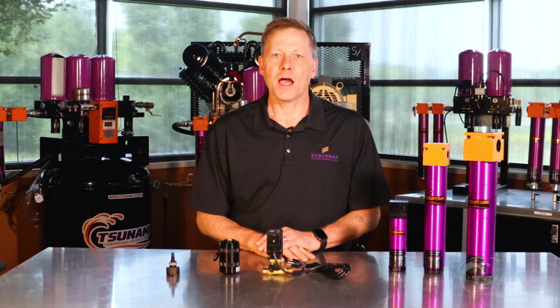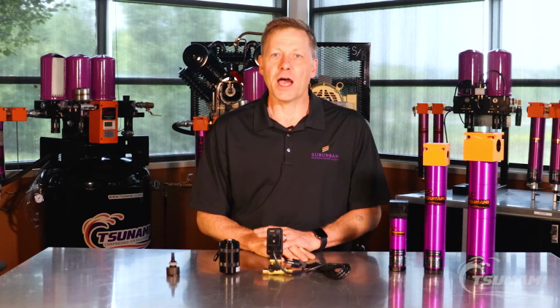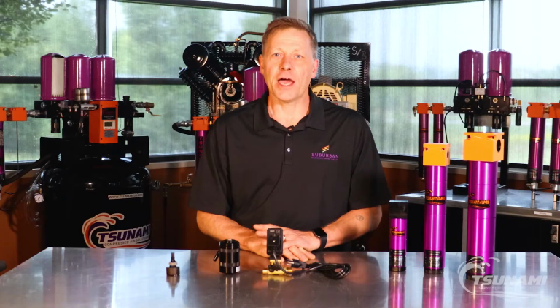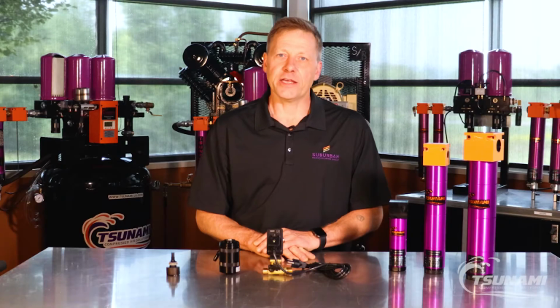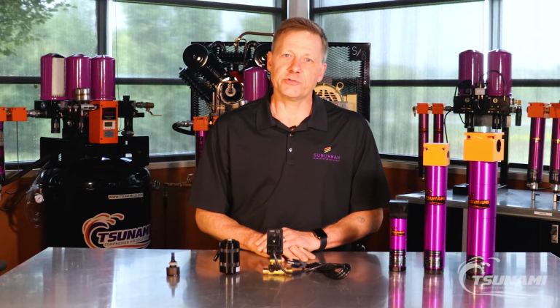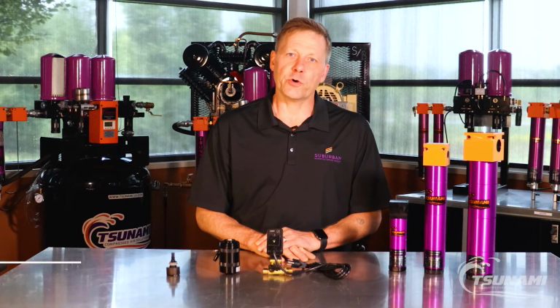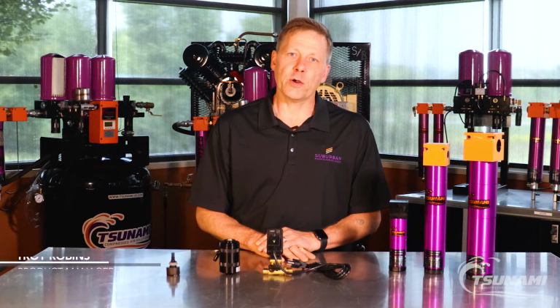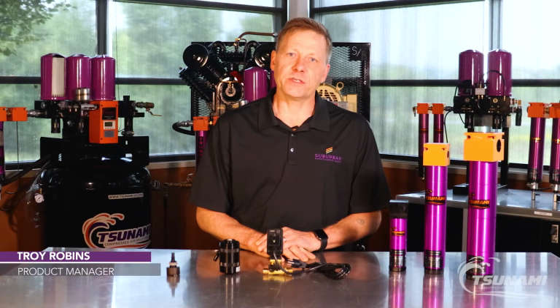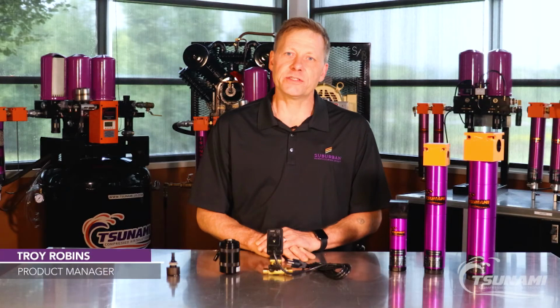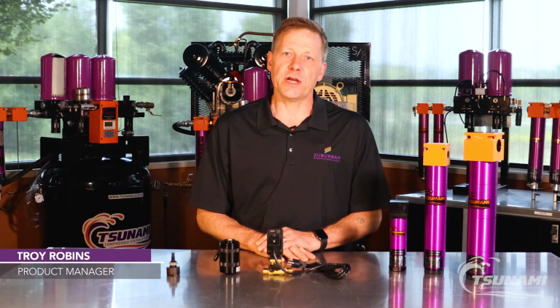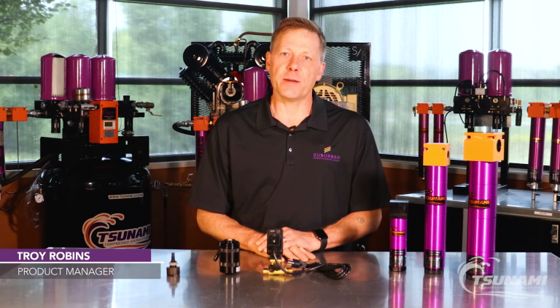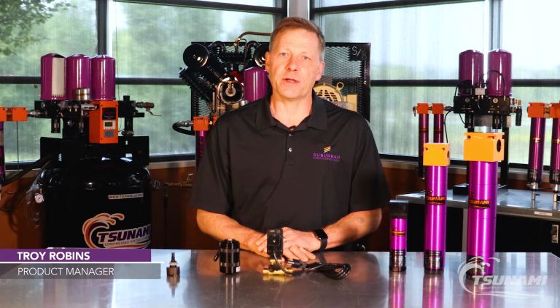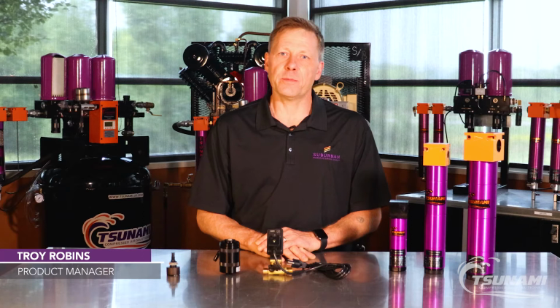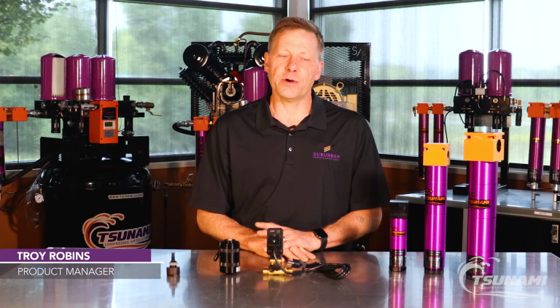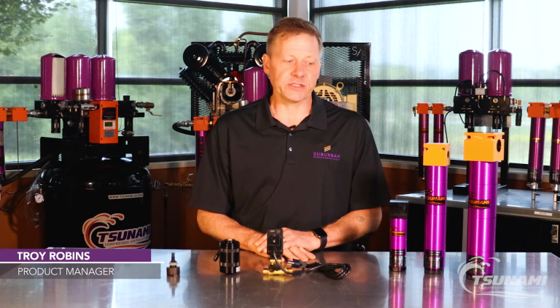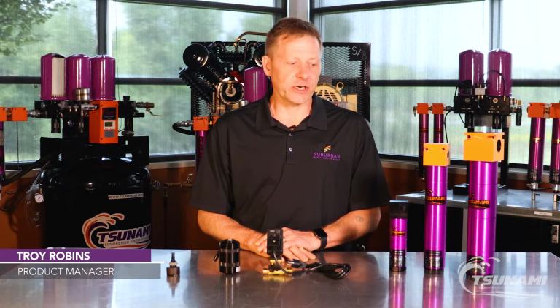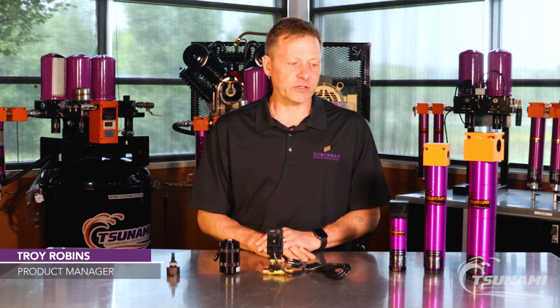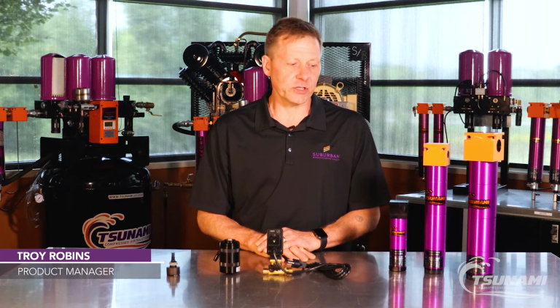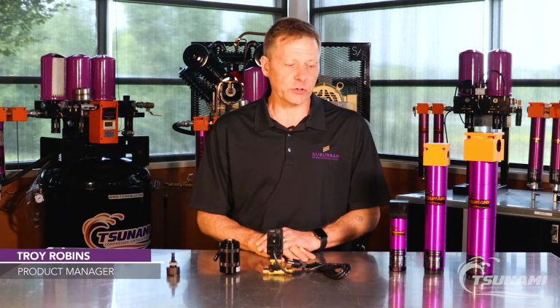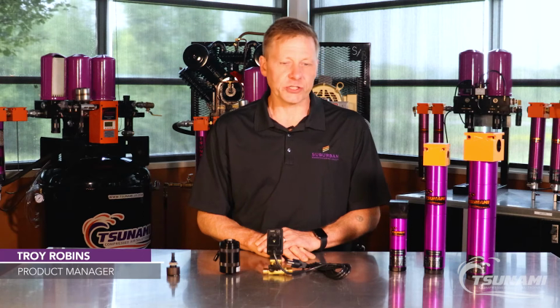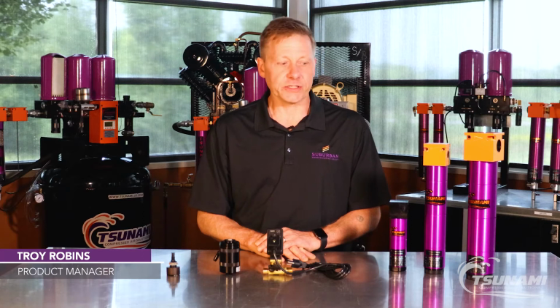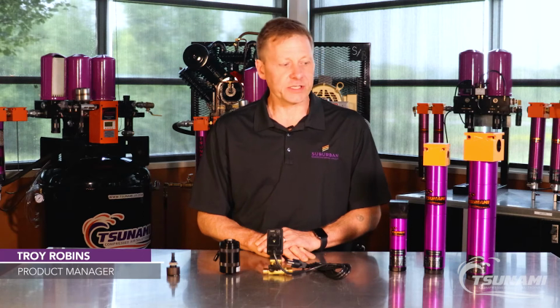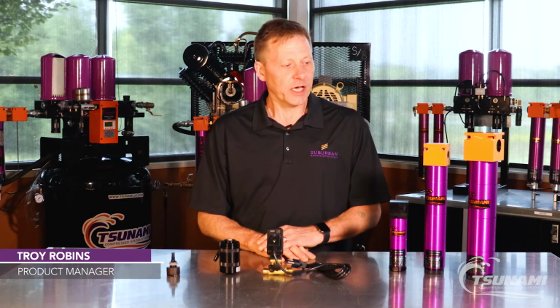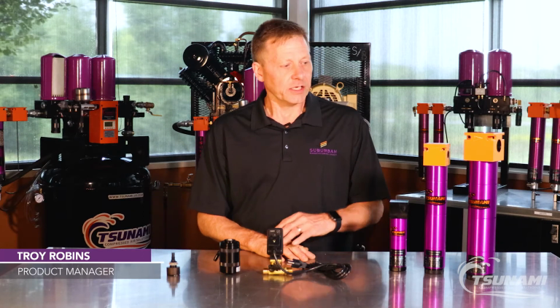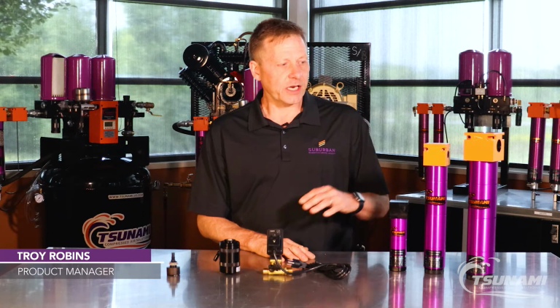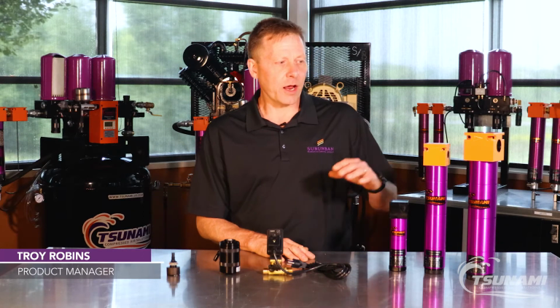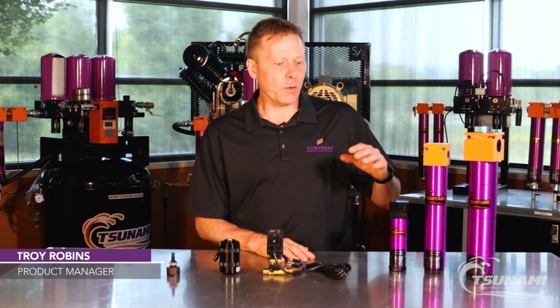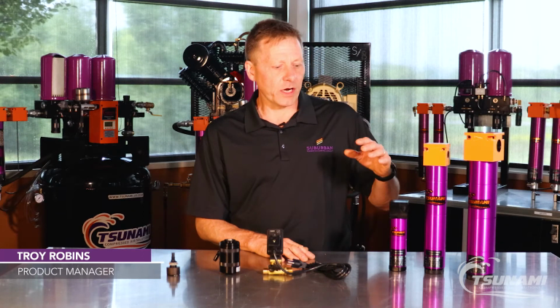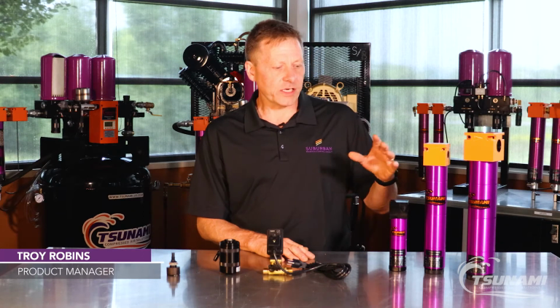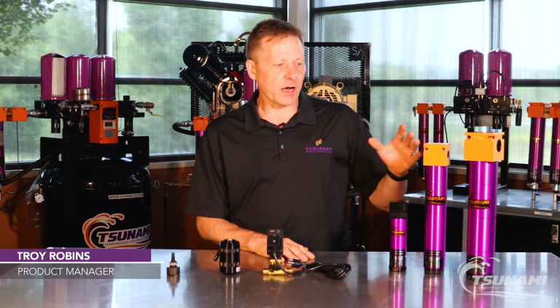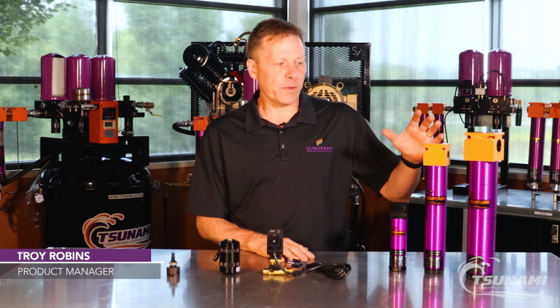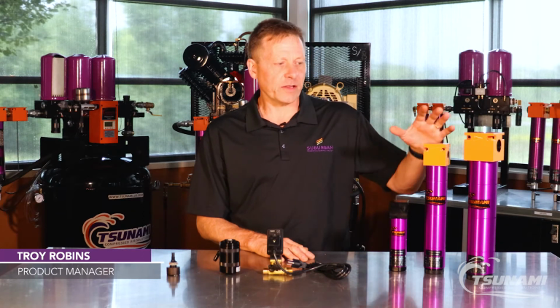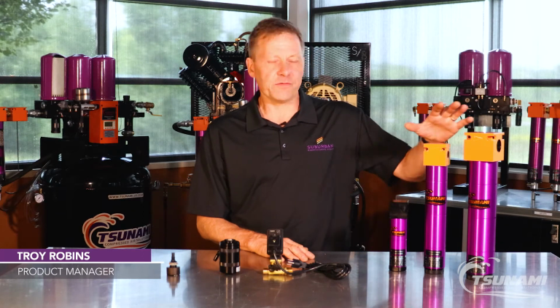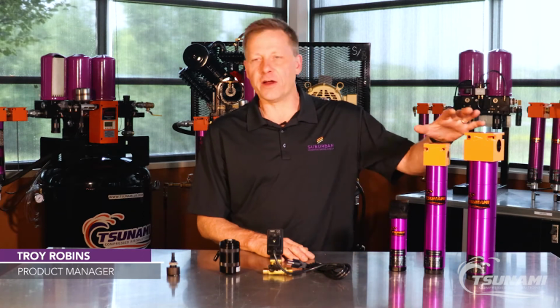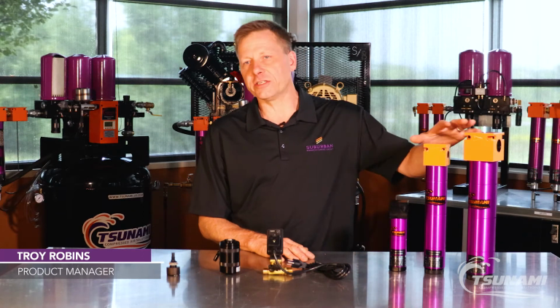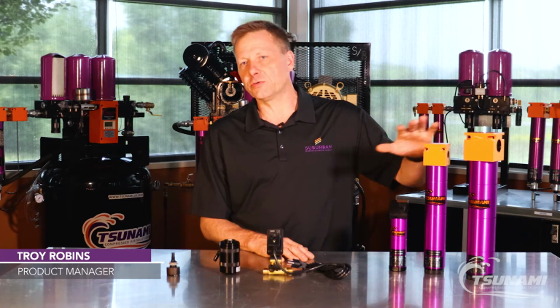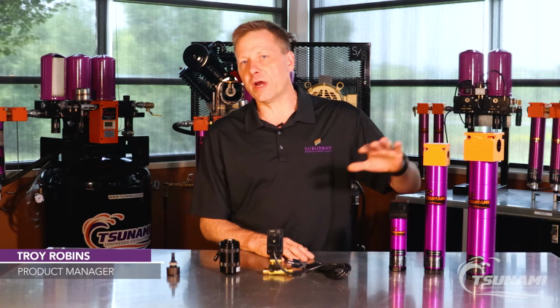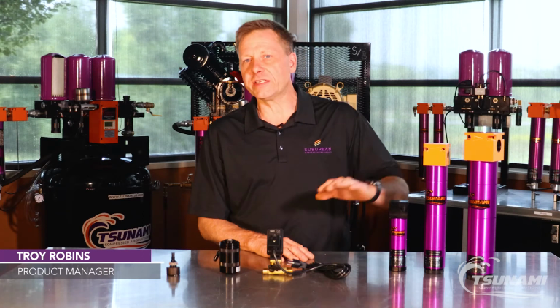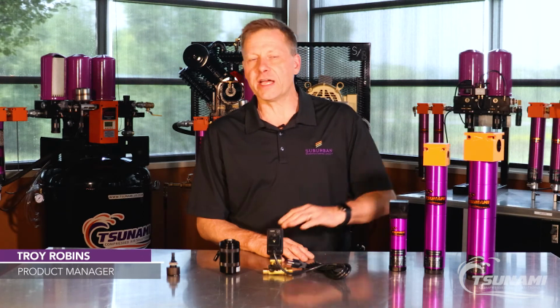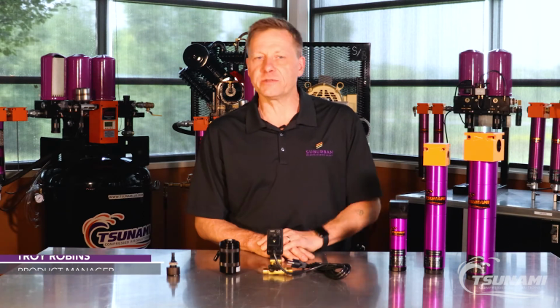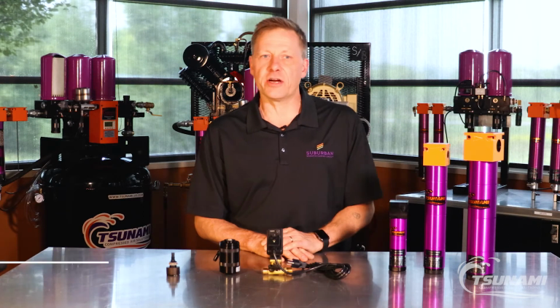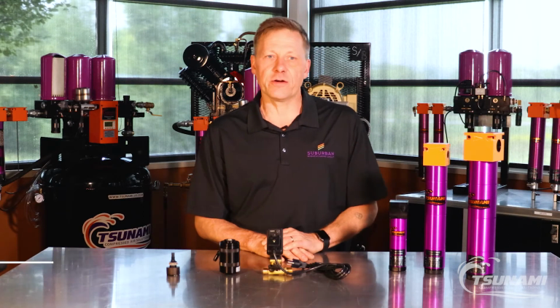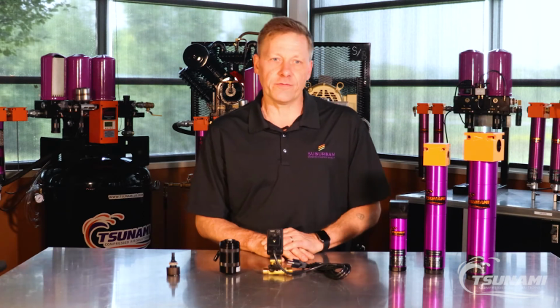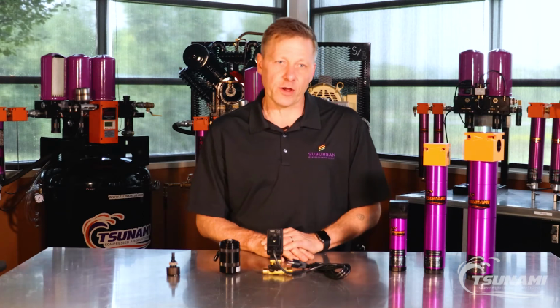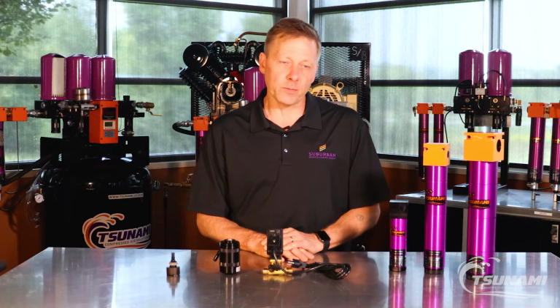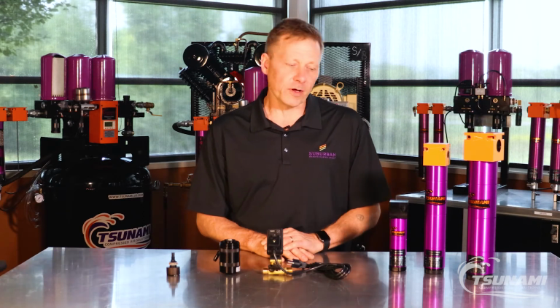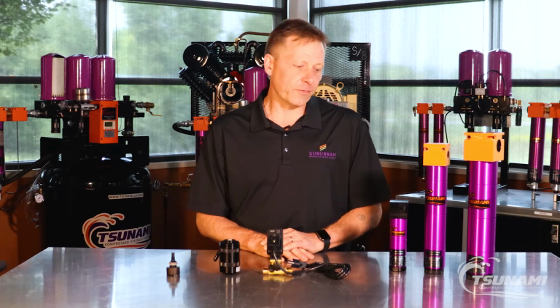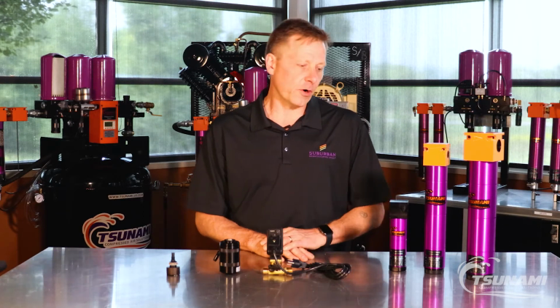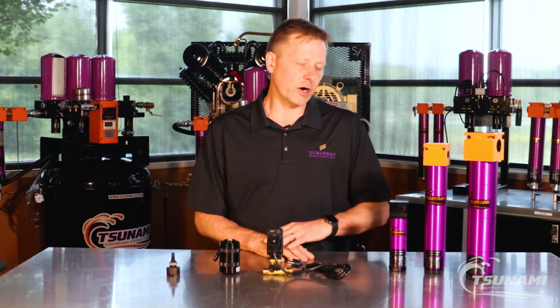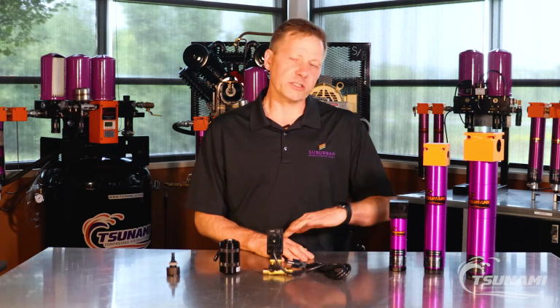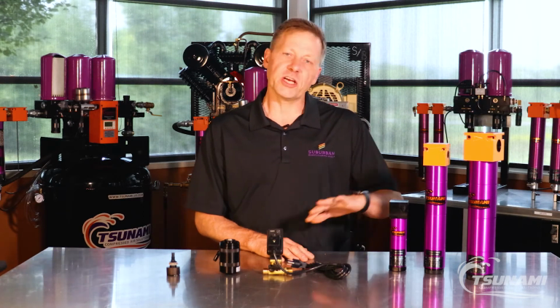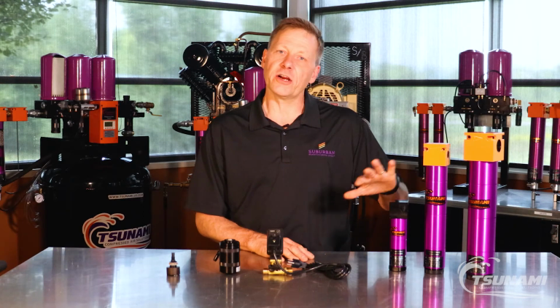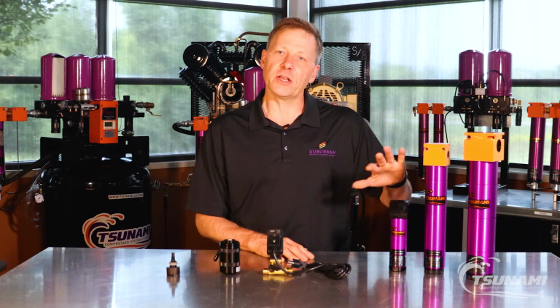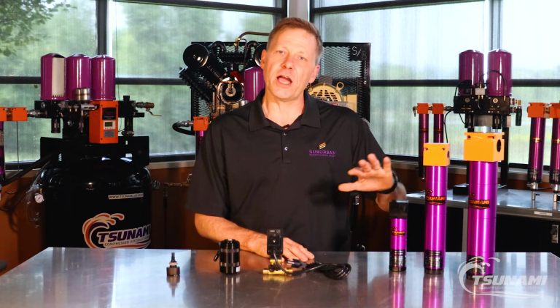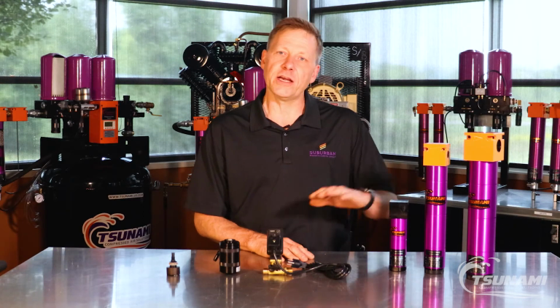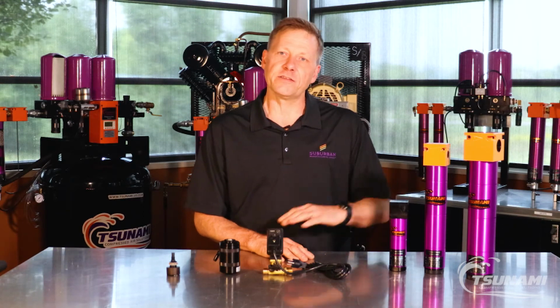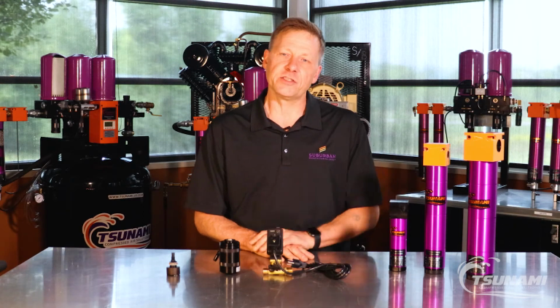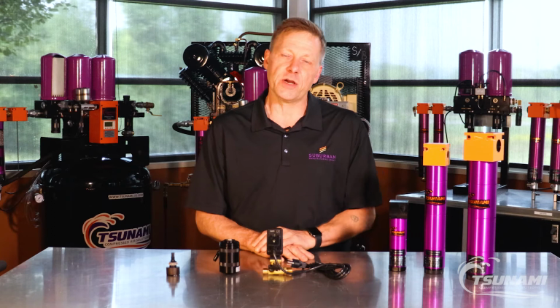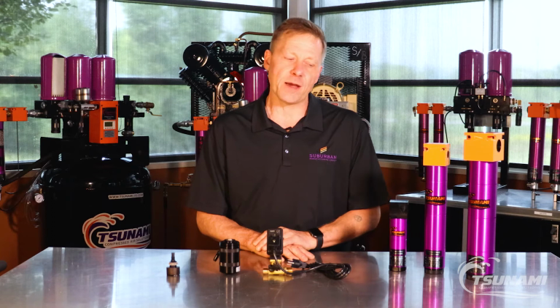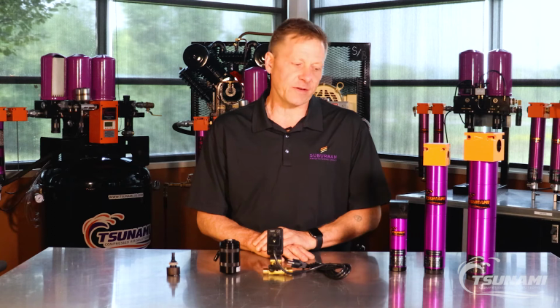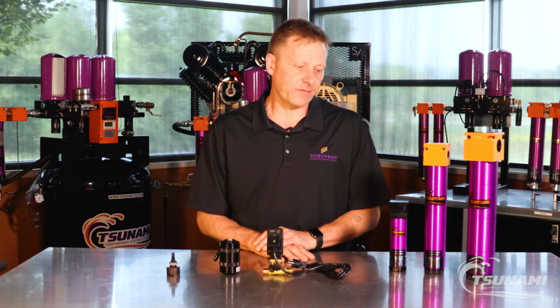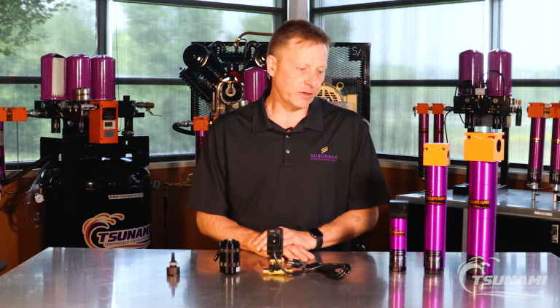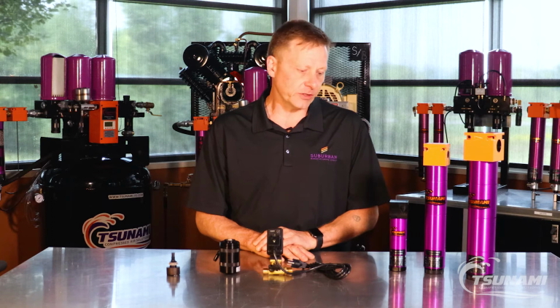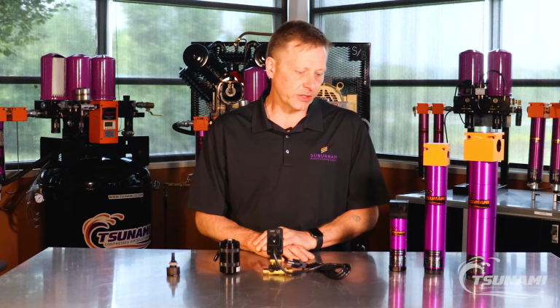Hi, Troy with Tsunami Compressed Air Solutions. Today I want to talk about the various drain types that are available for our entire line of Tsunami filters.